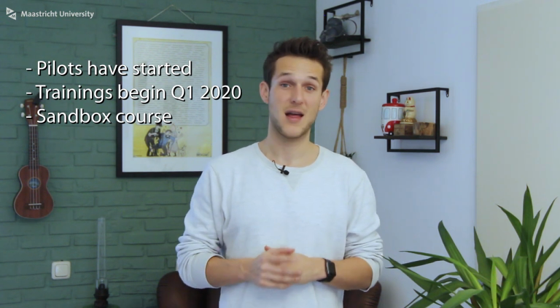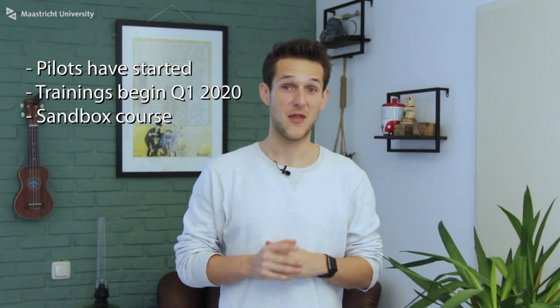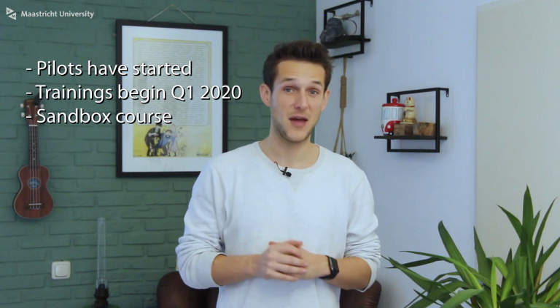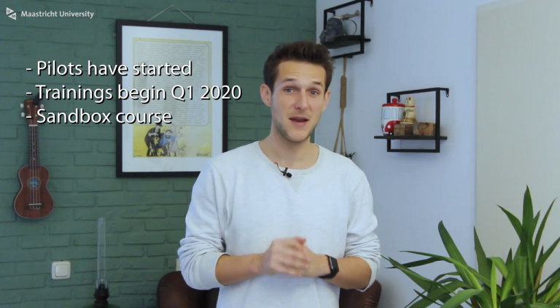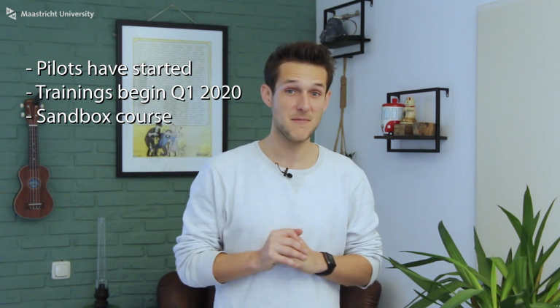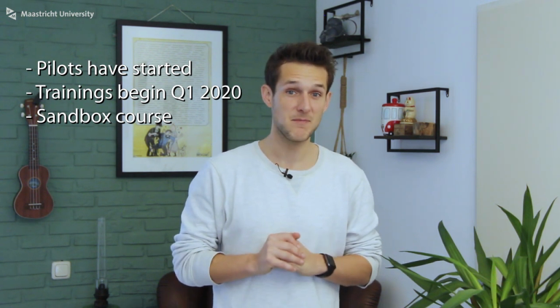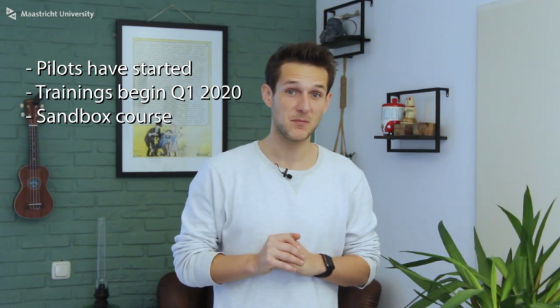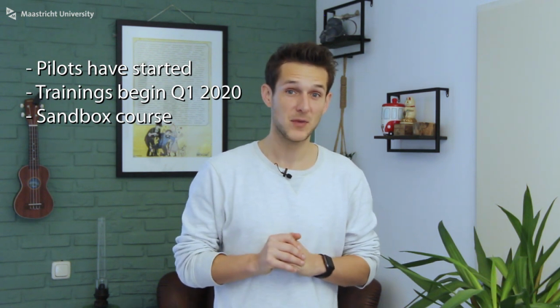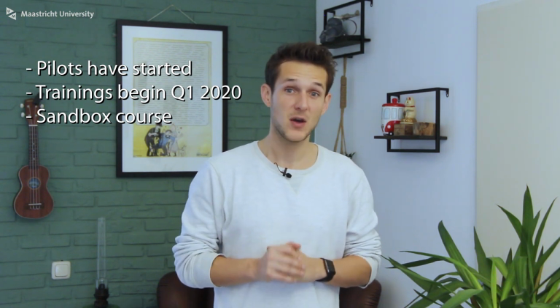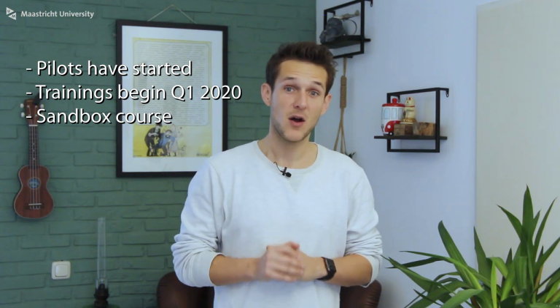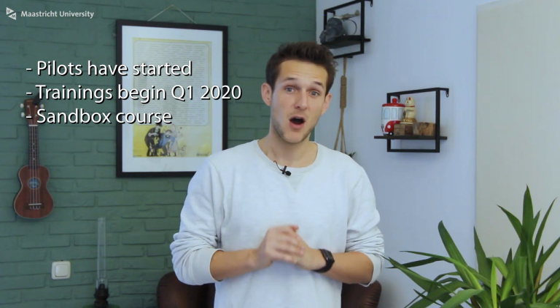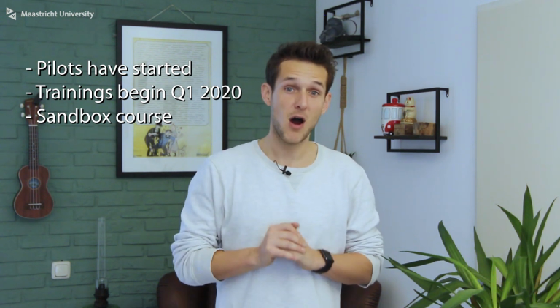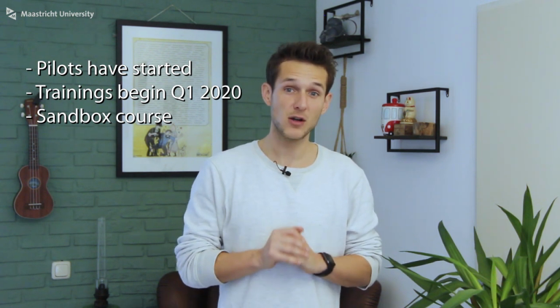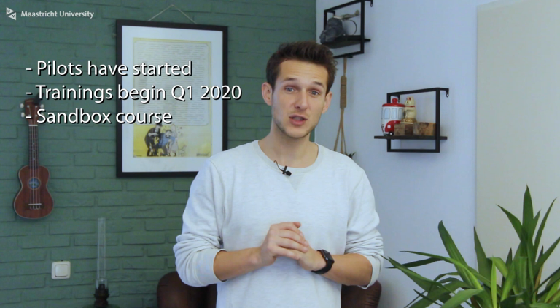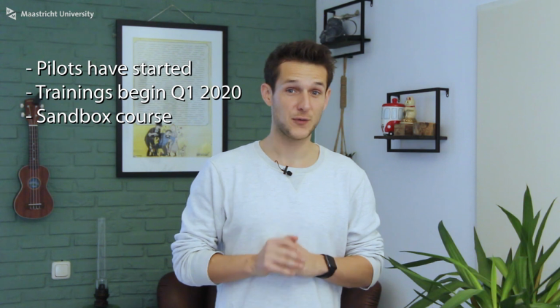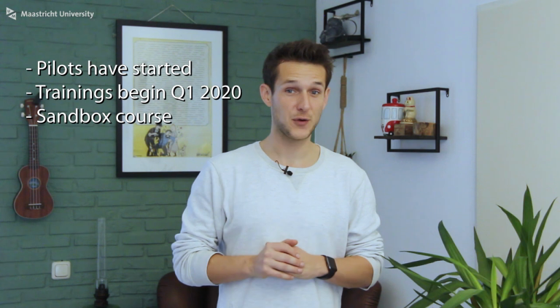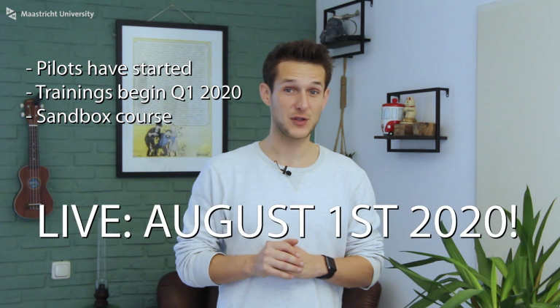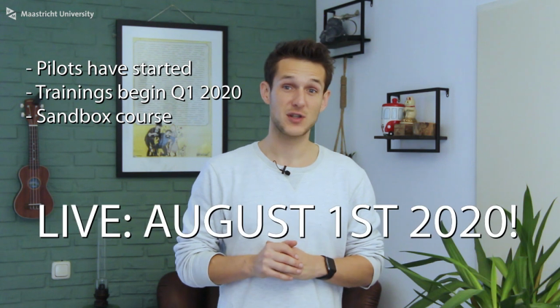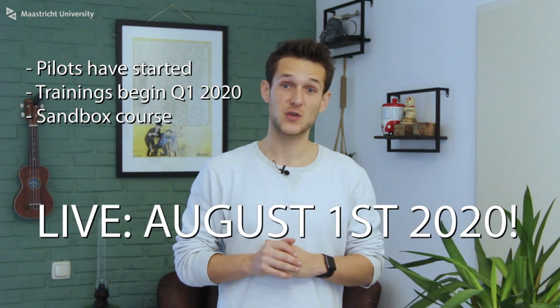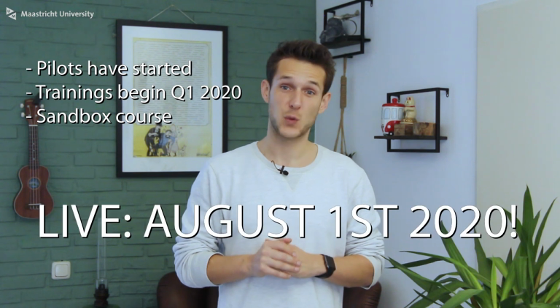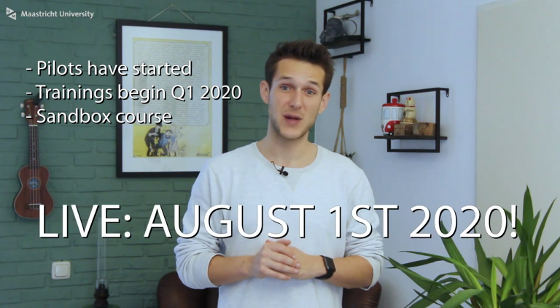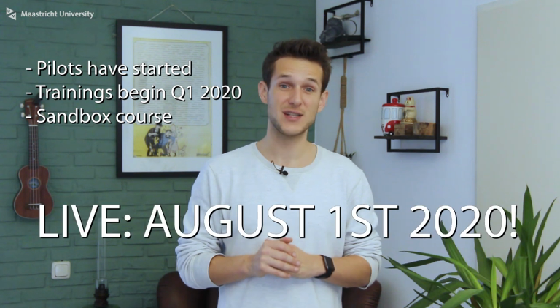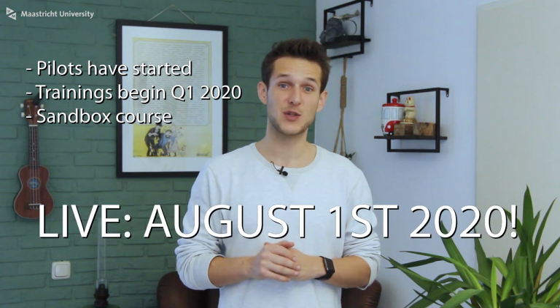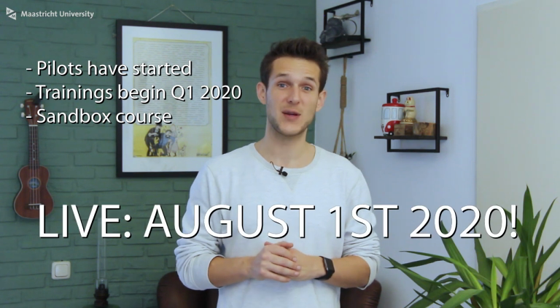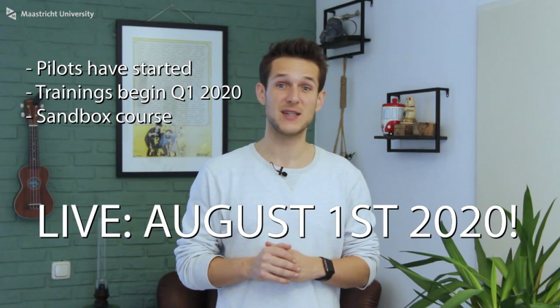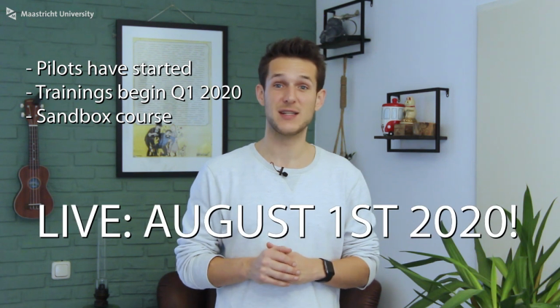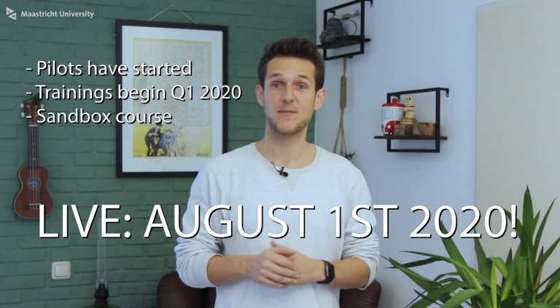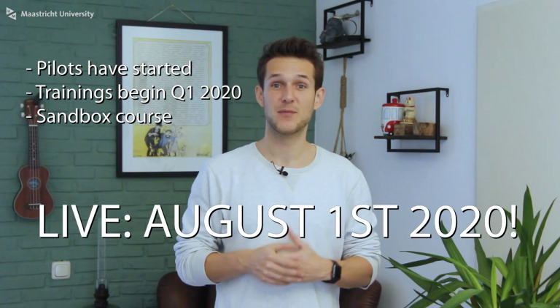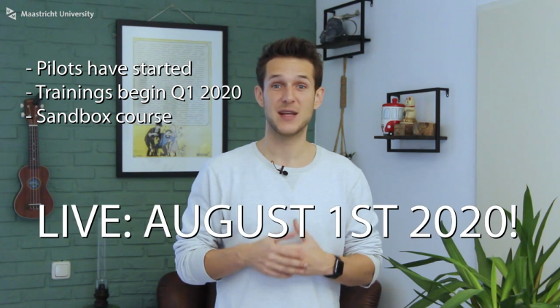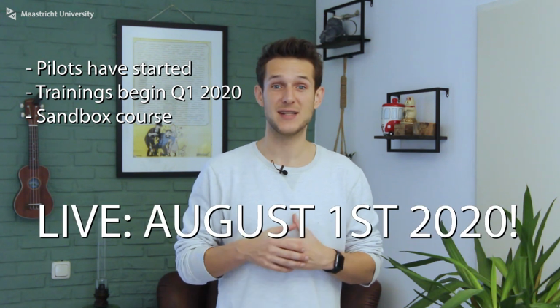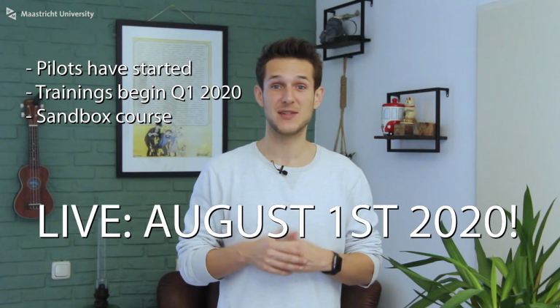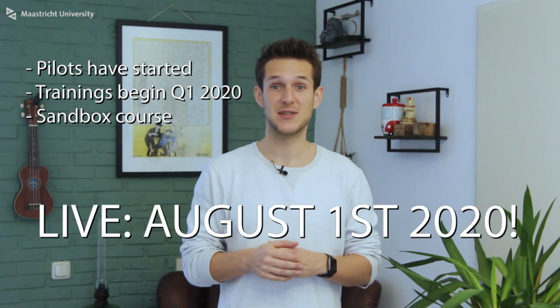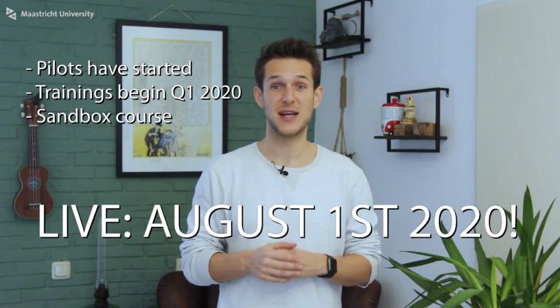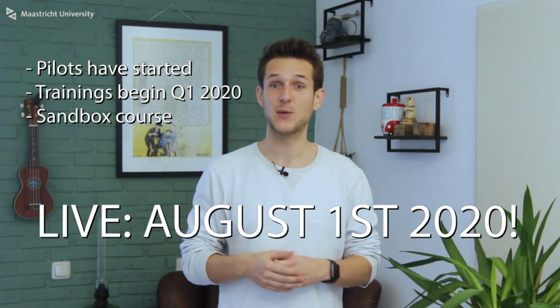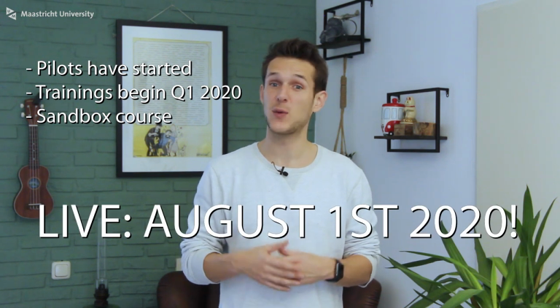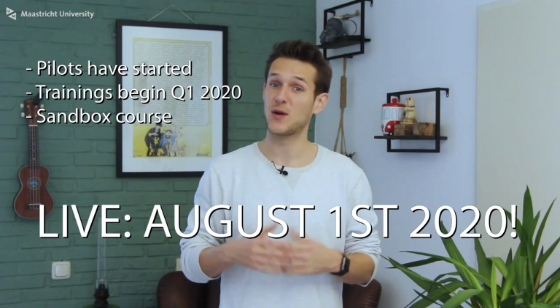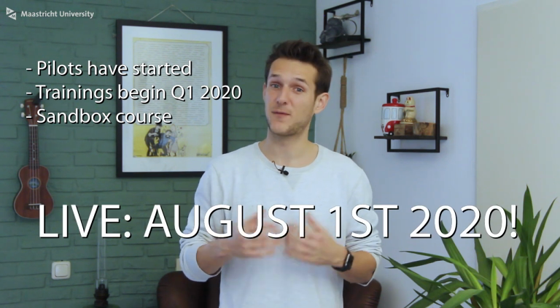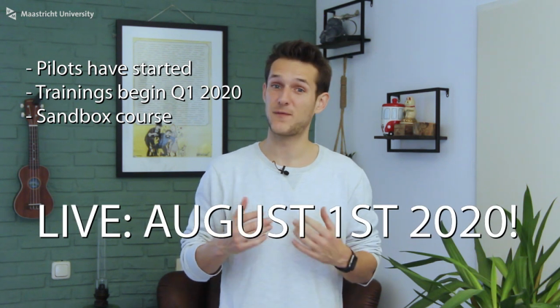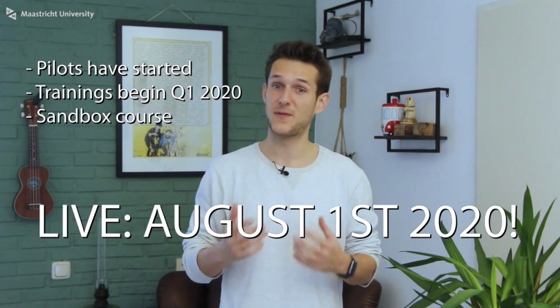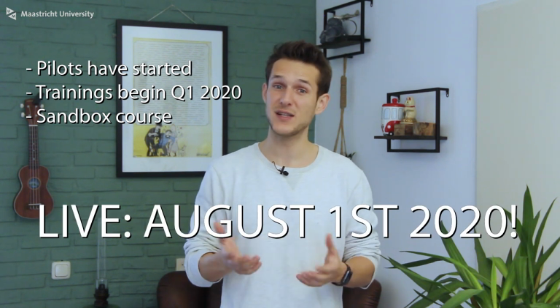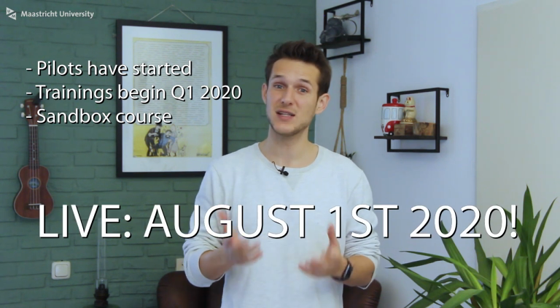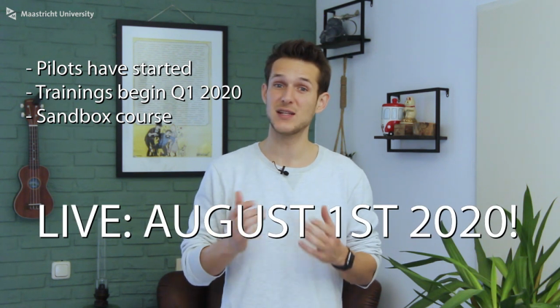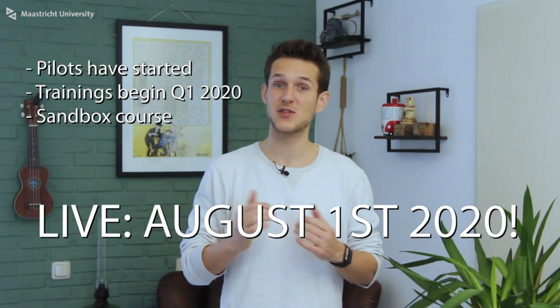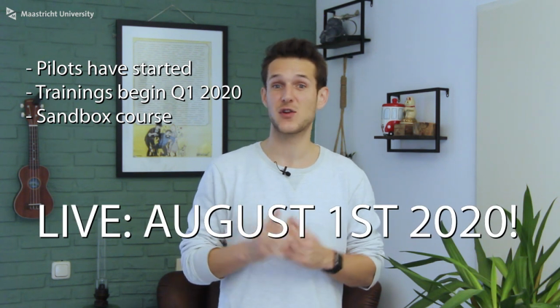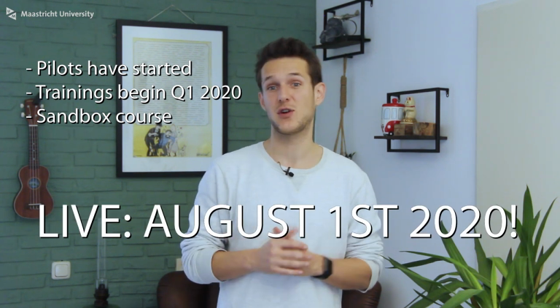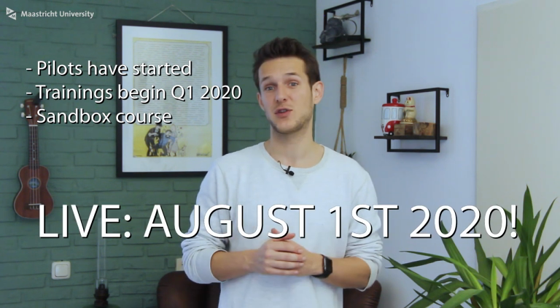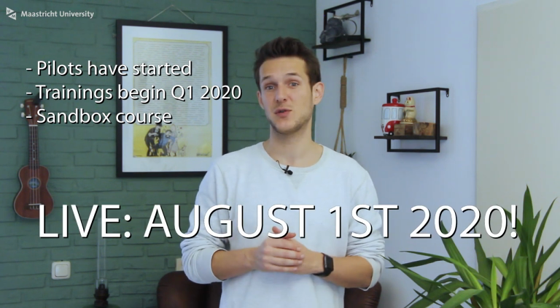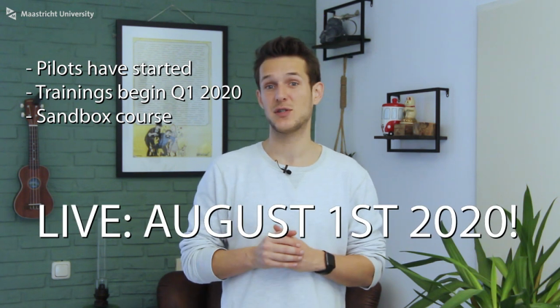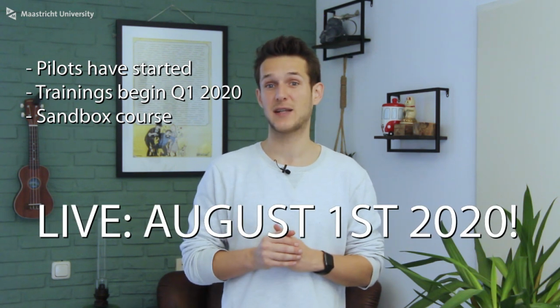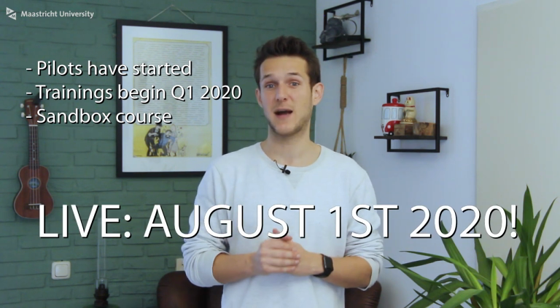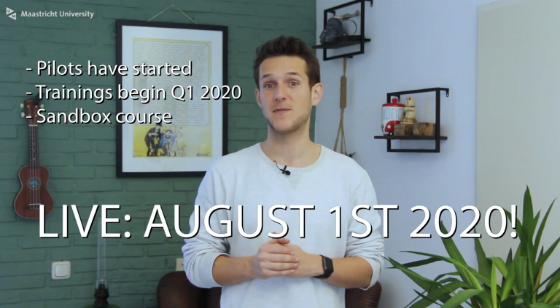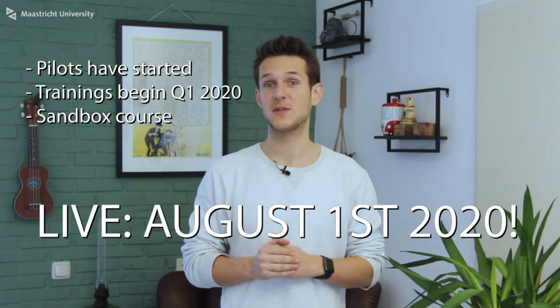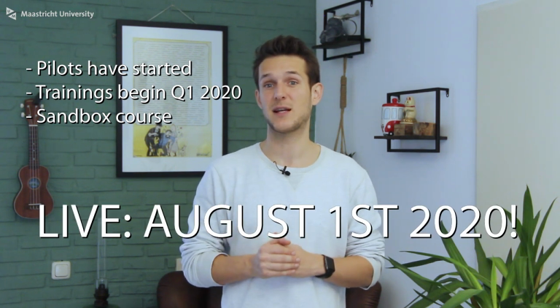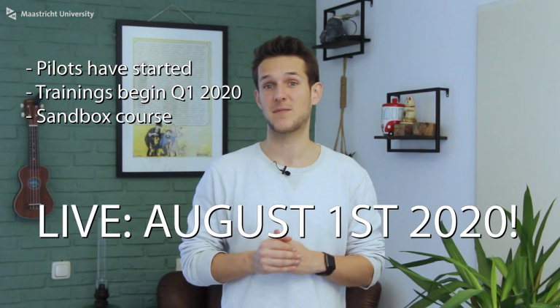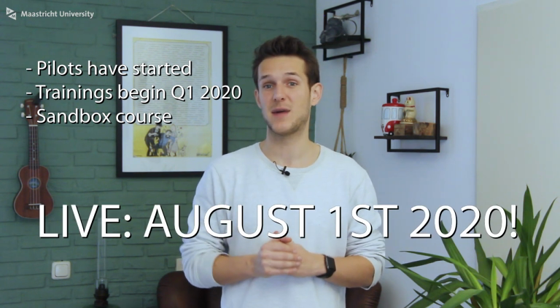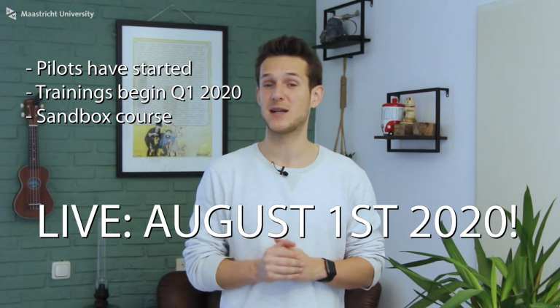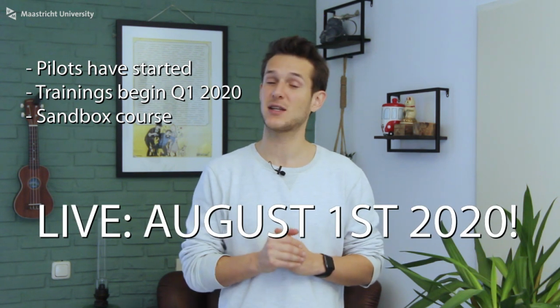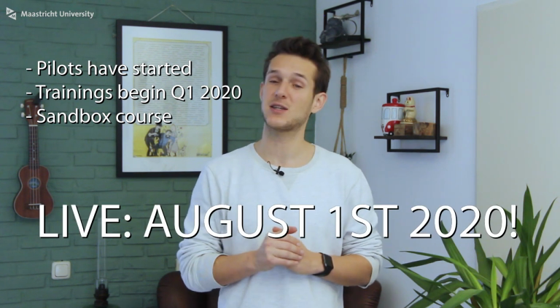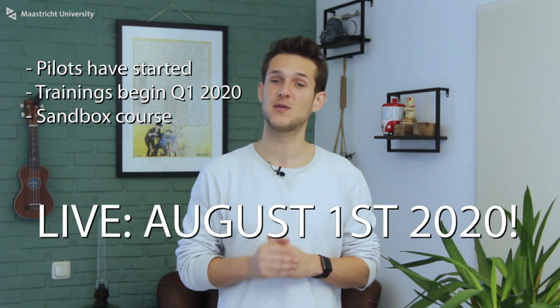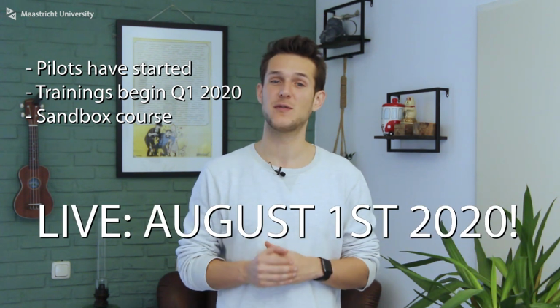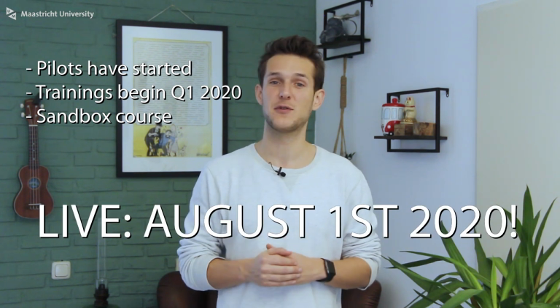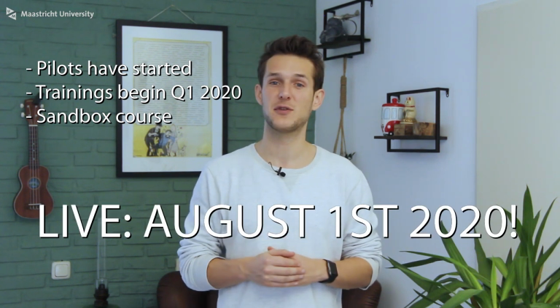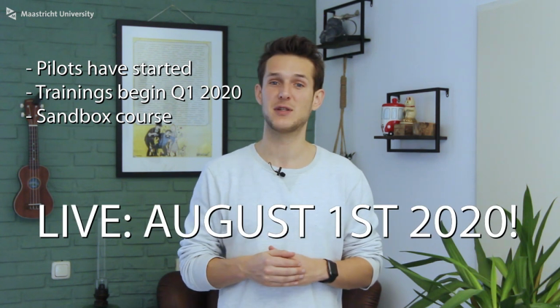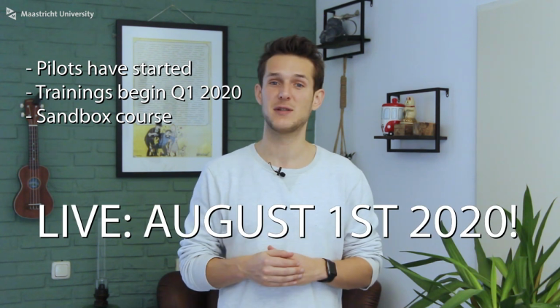August 1st 2020 is the date we officially start using Canvas at Maastricht University.